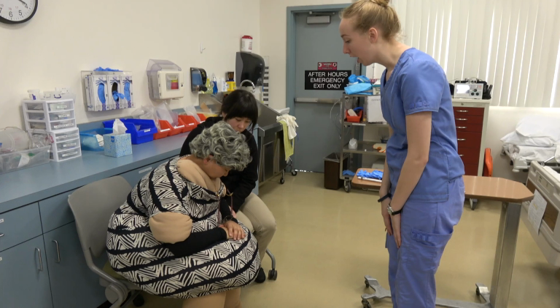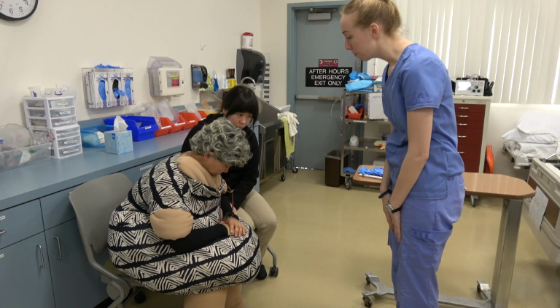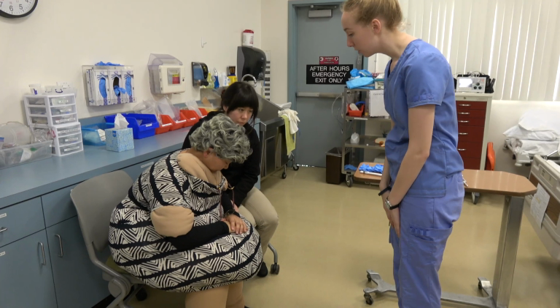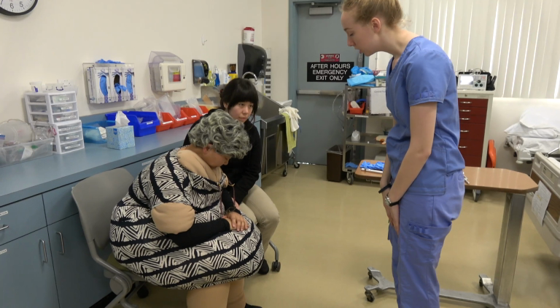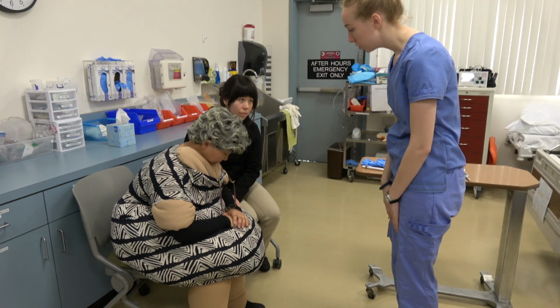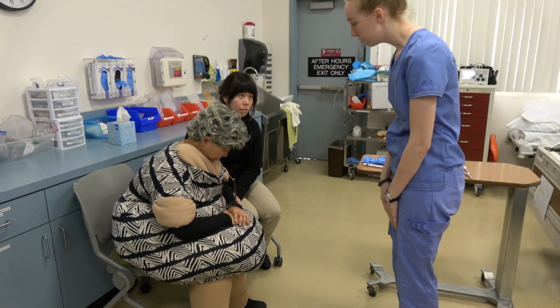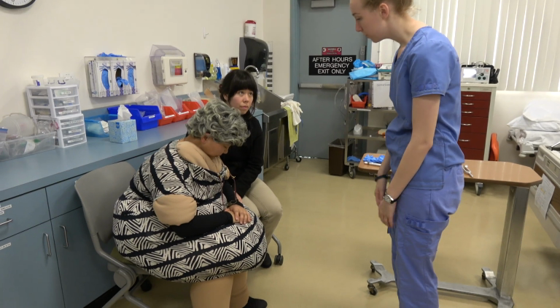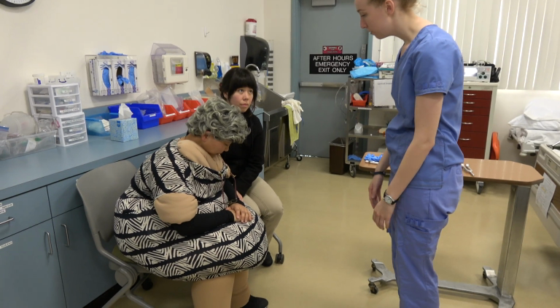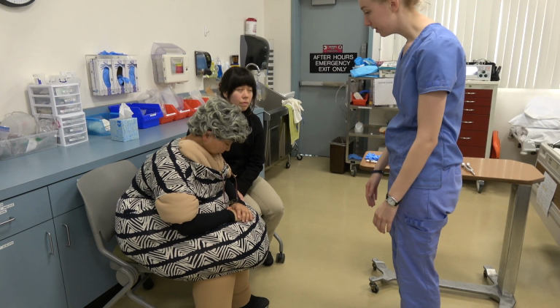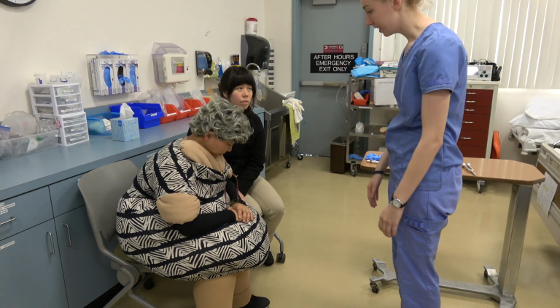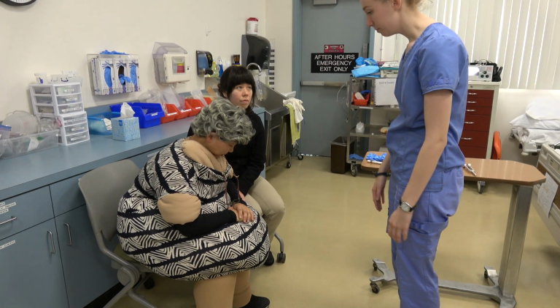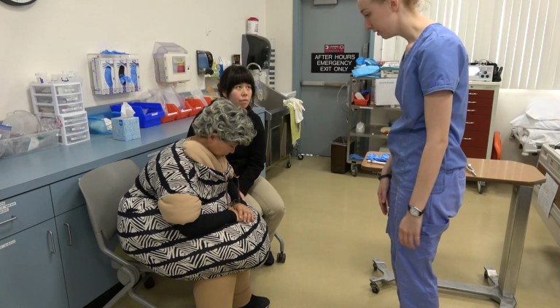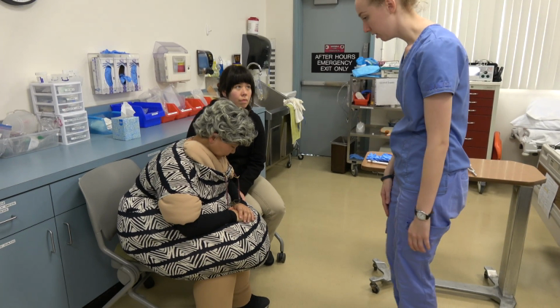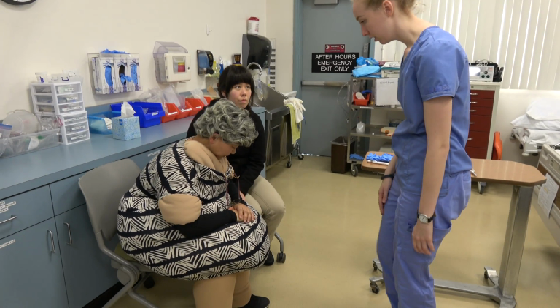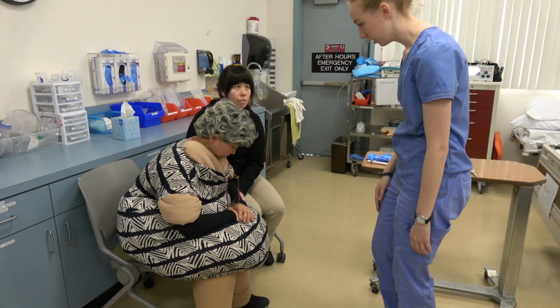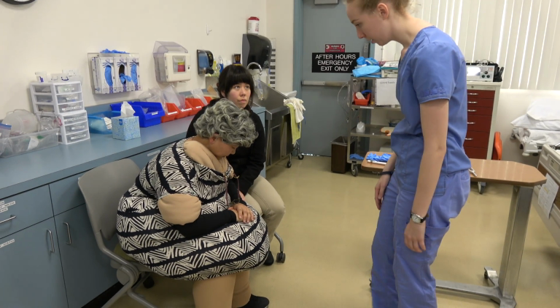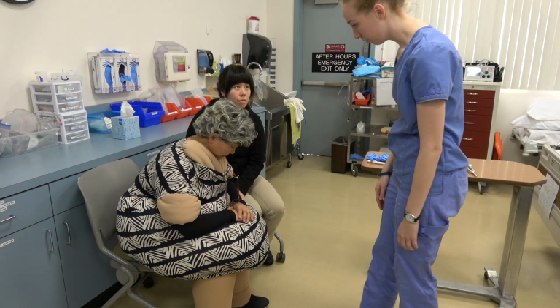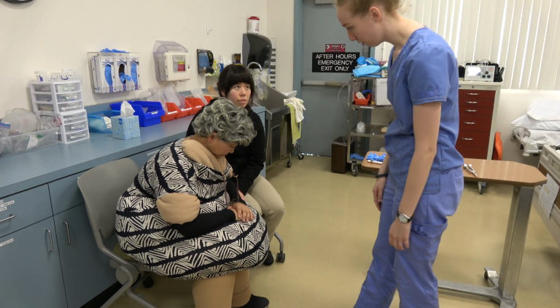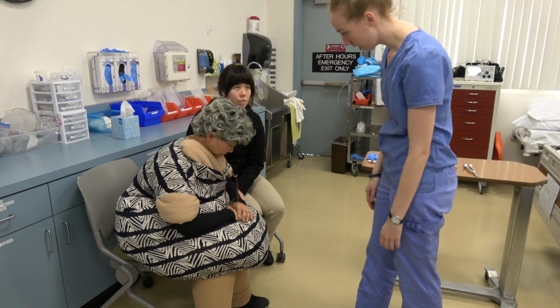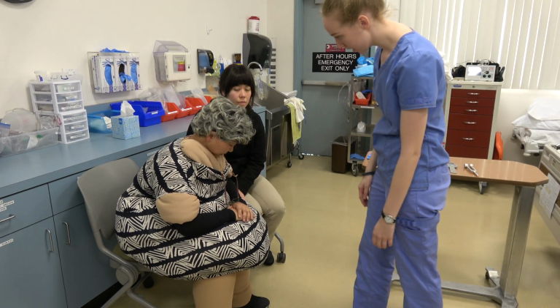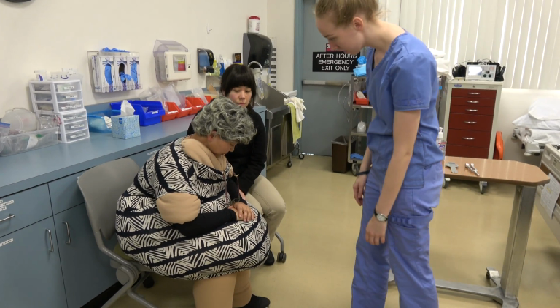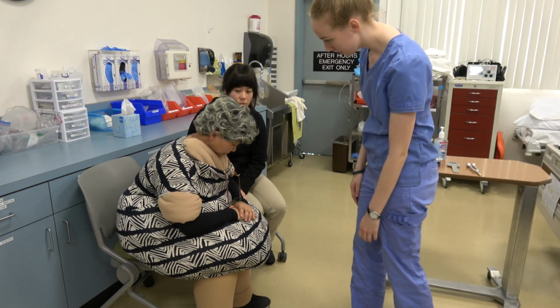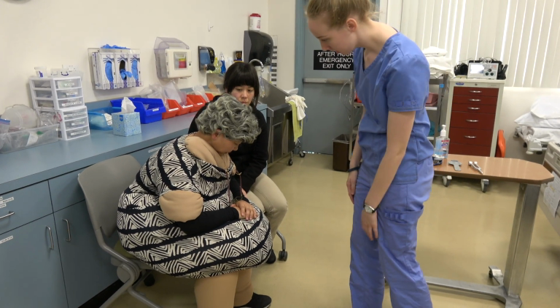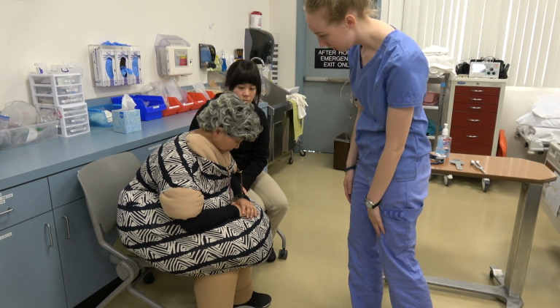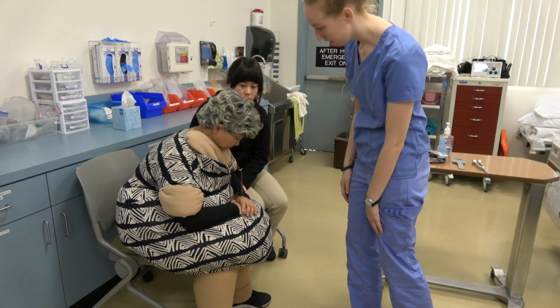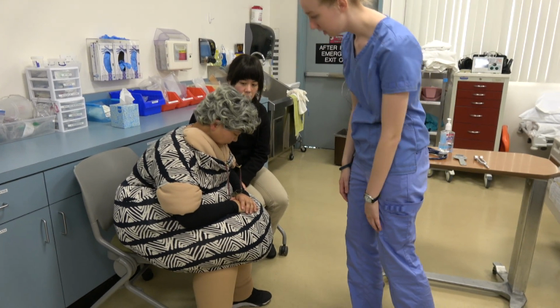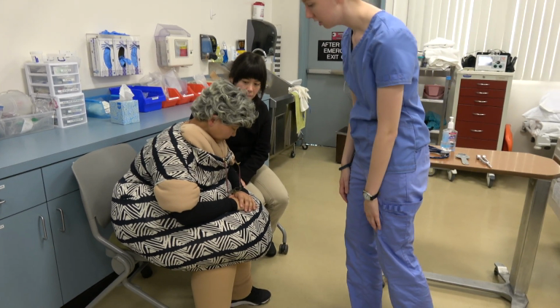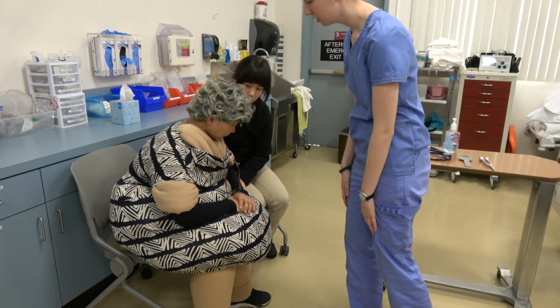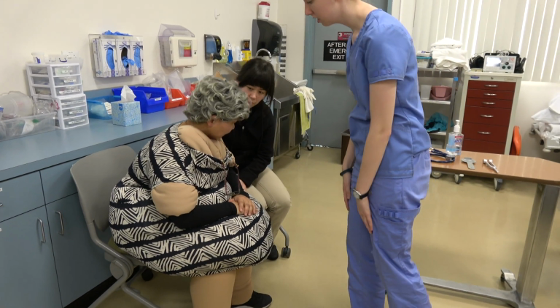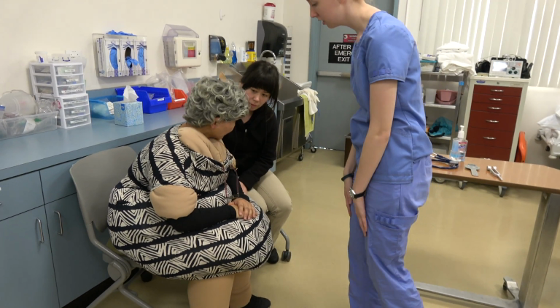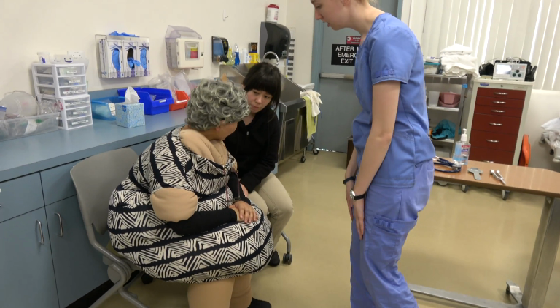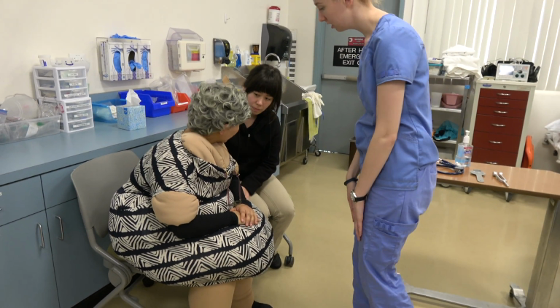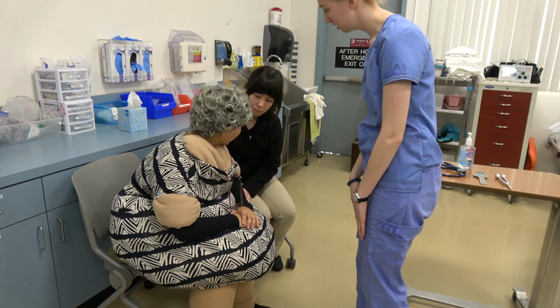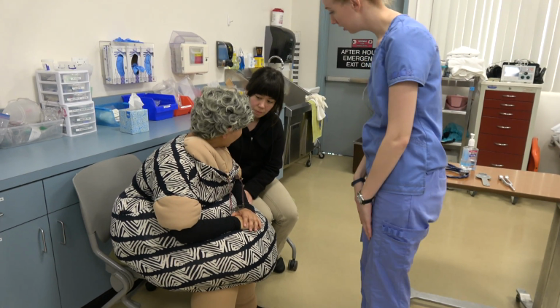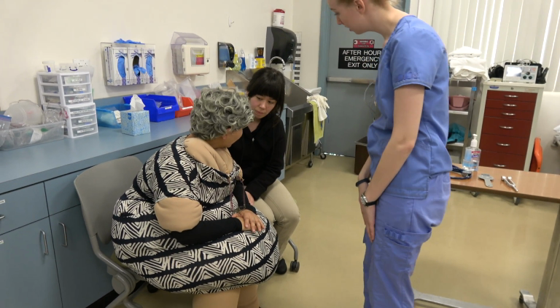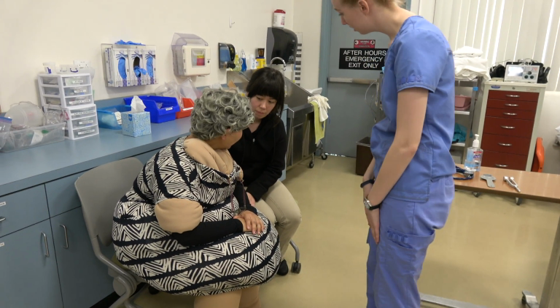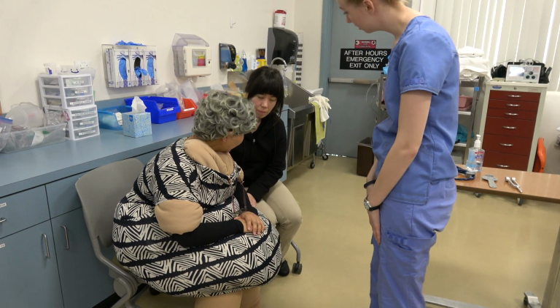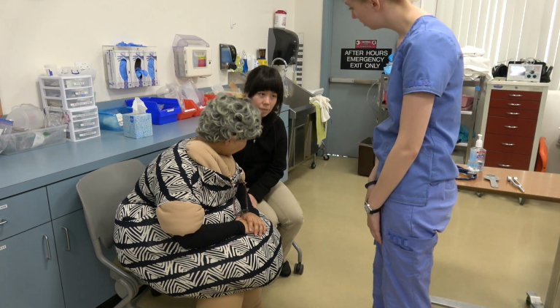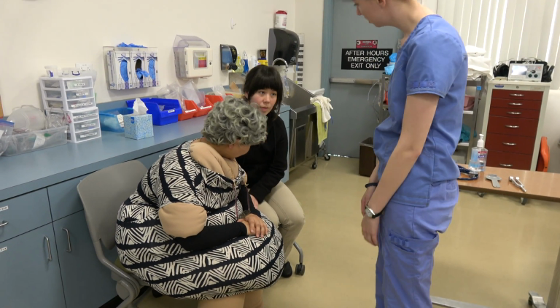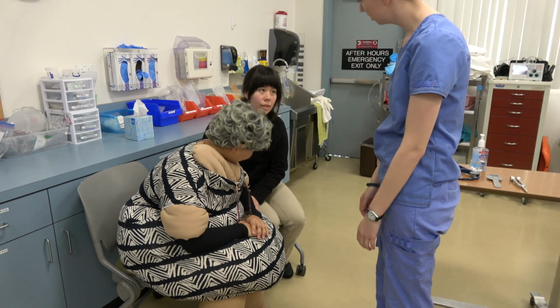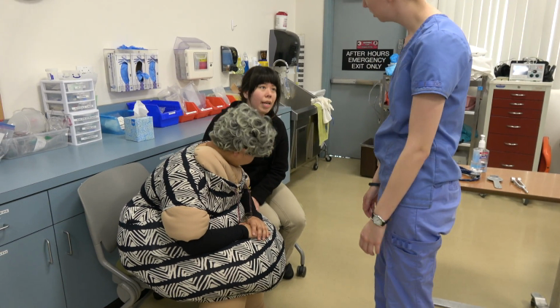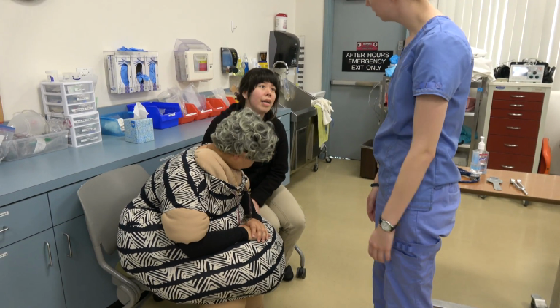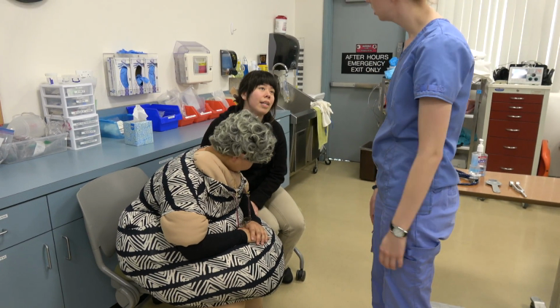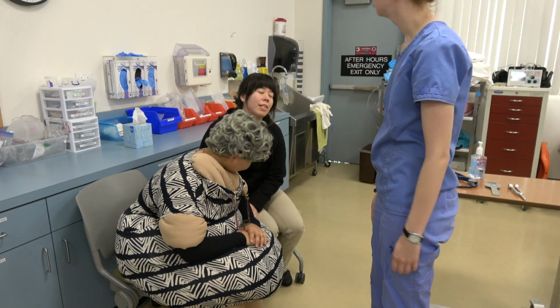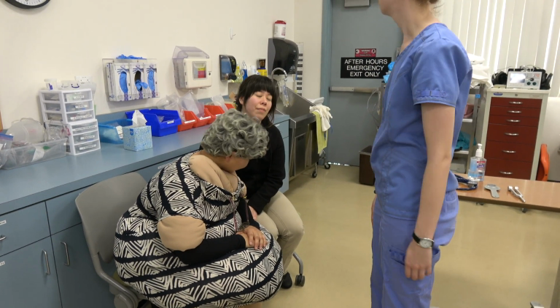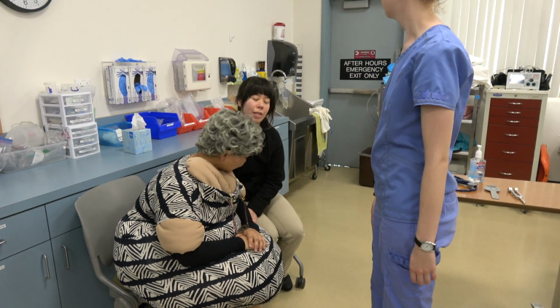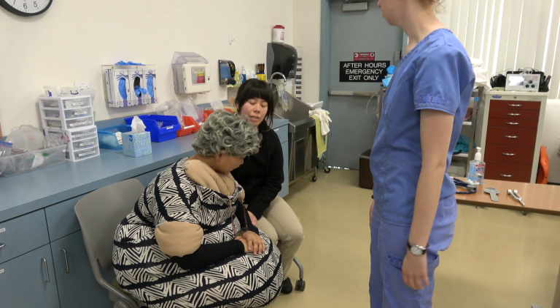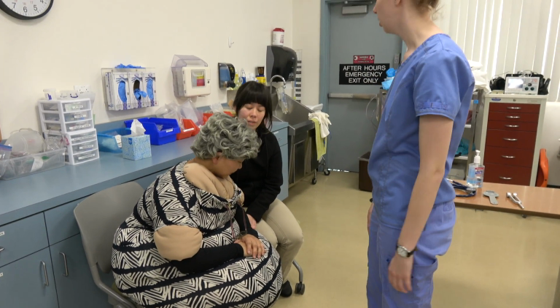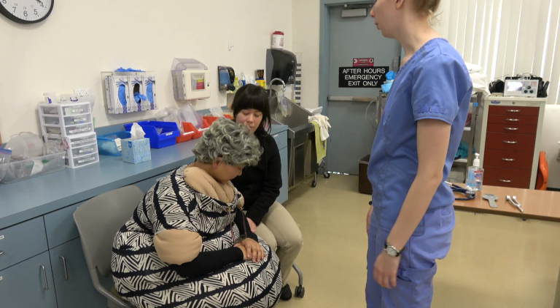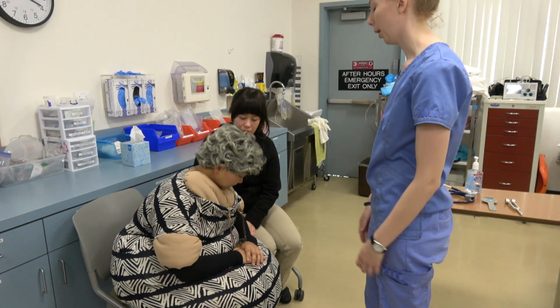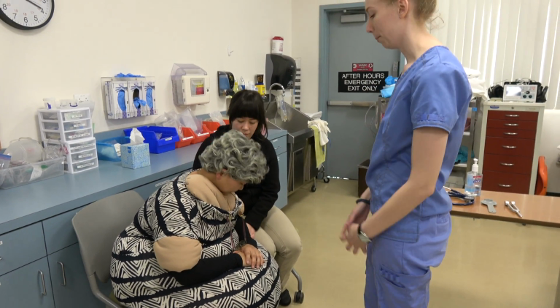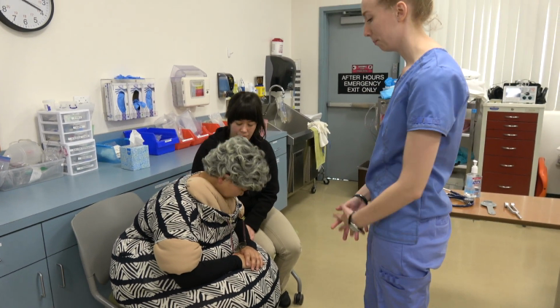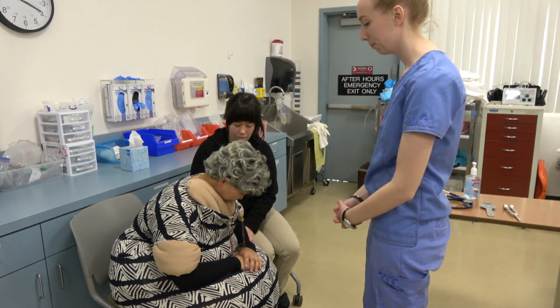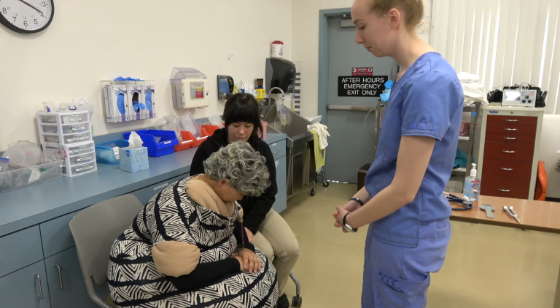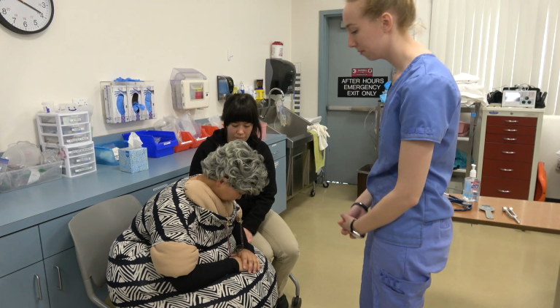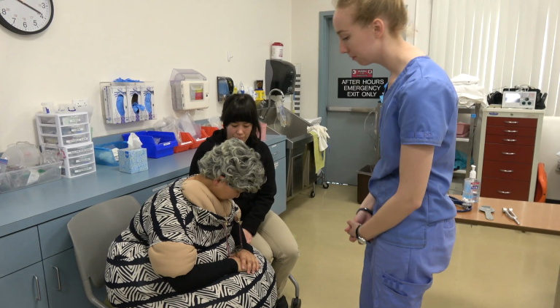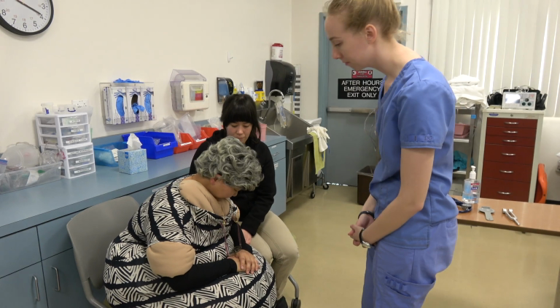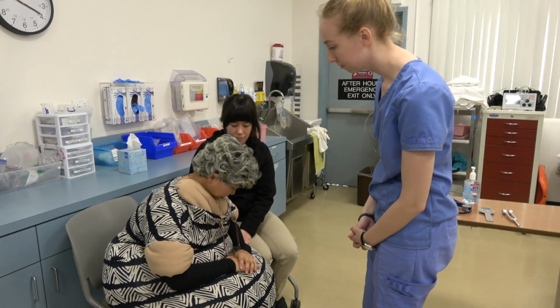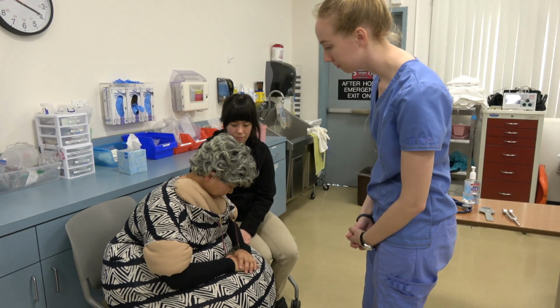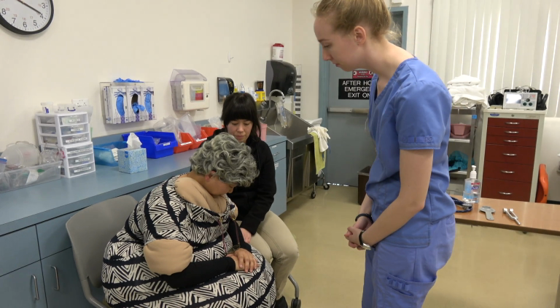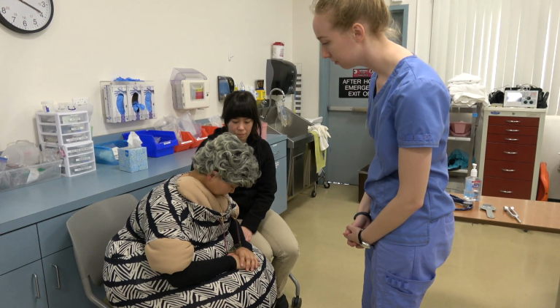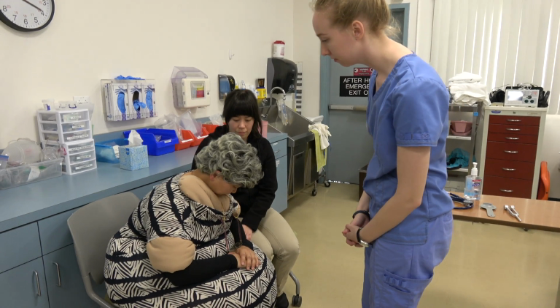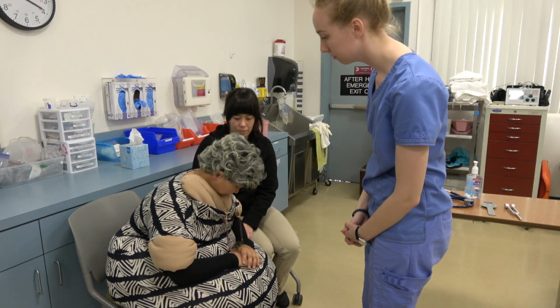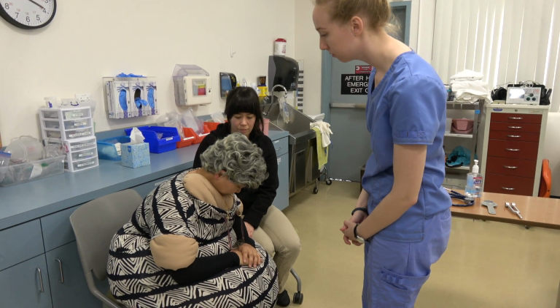I'm going to do a few assessments. Is that all right? Yeah, that's fine. Okay. Skin assessment.